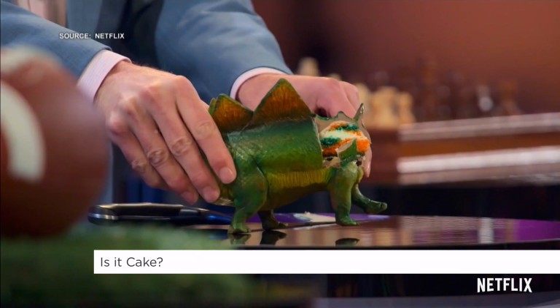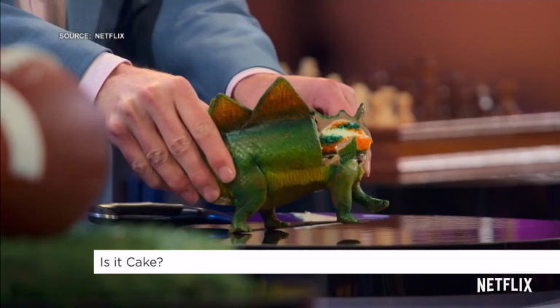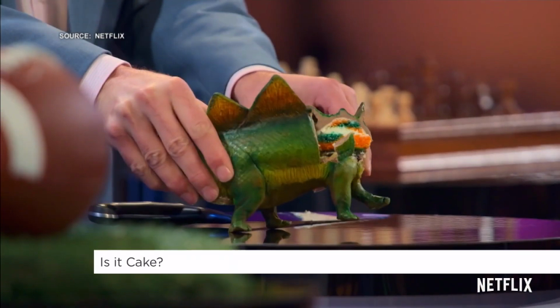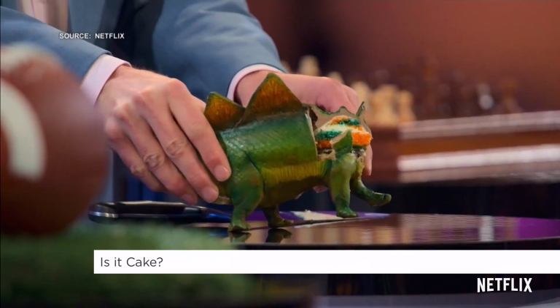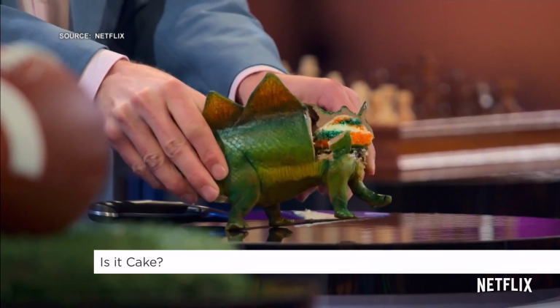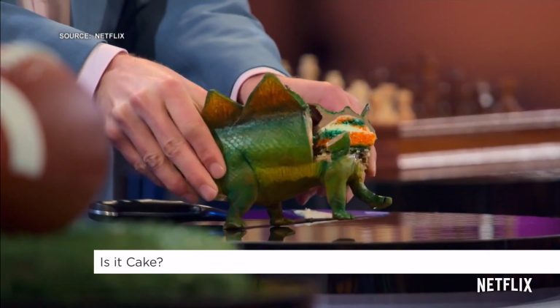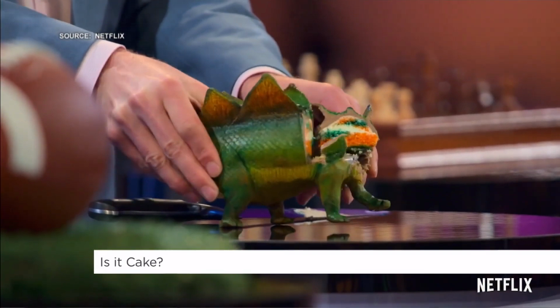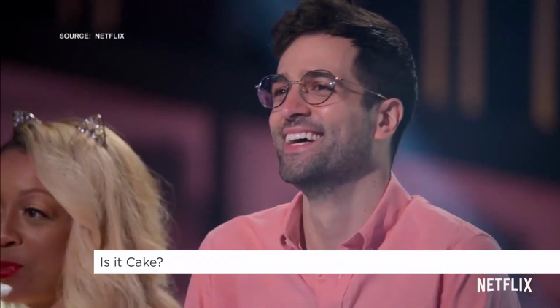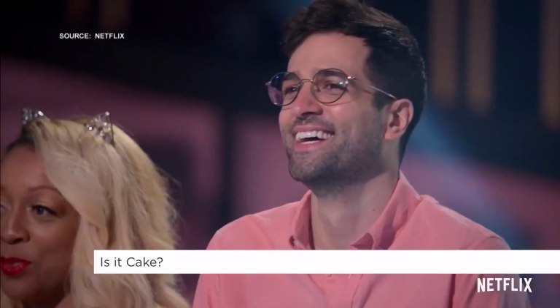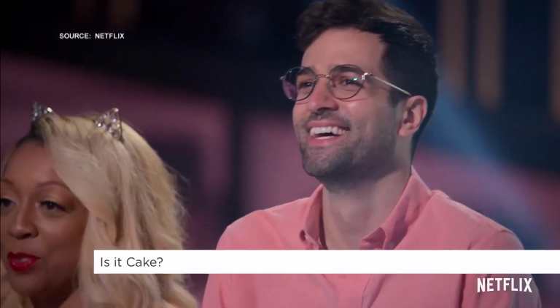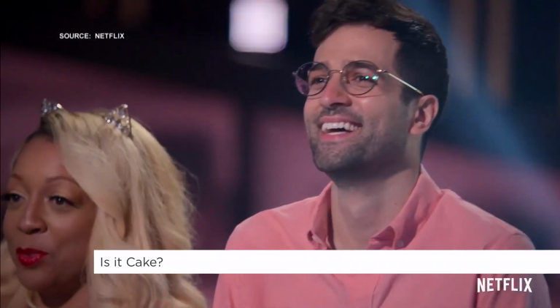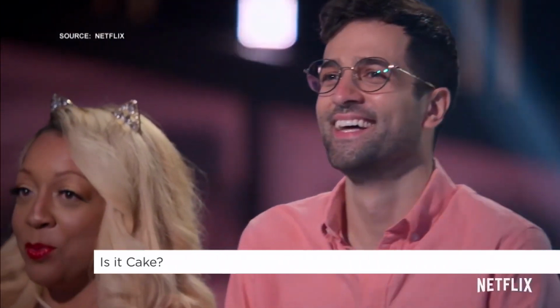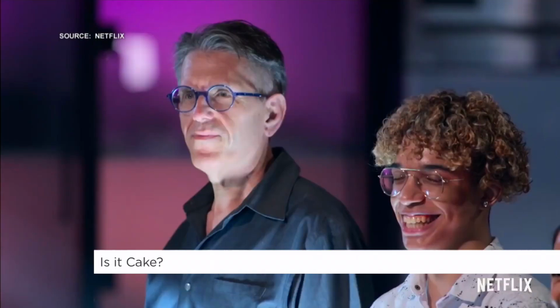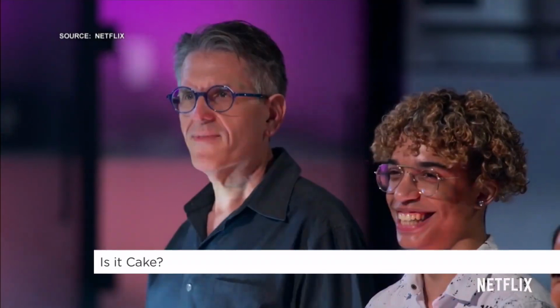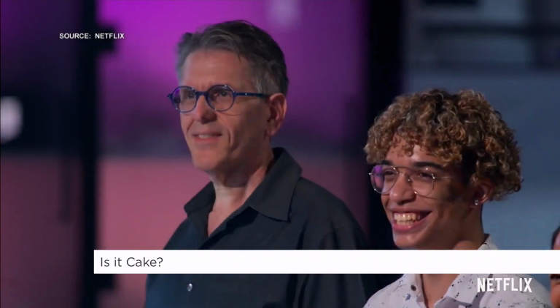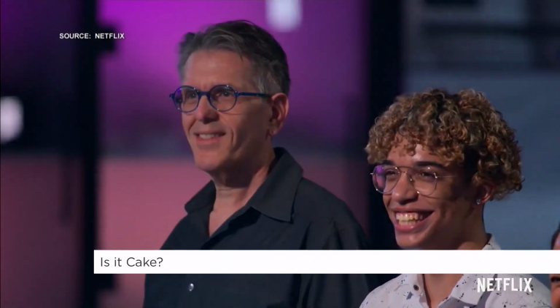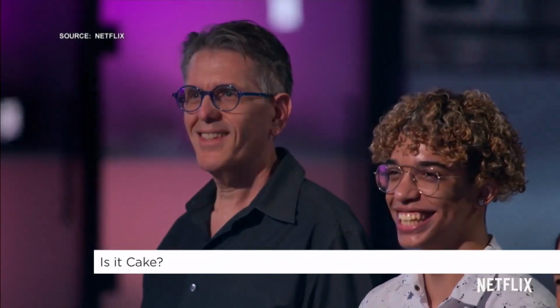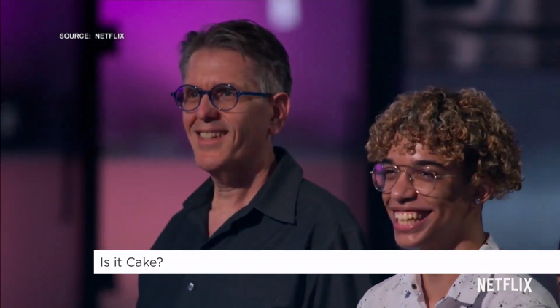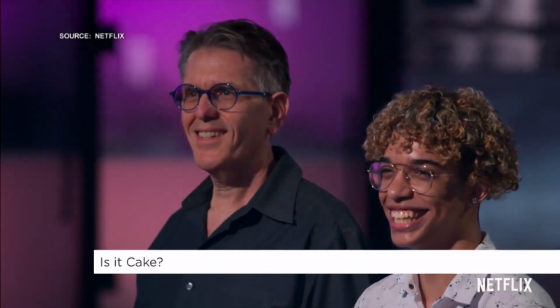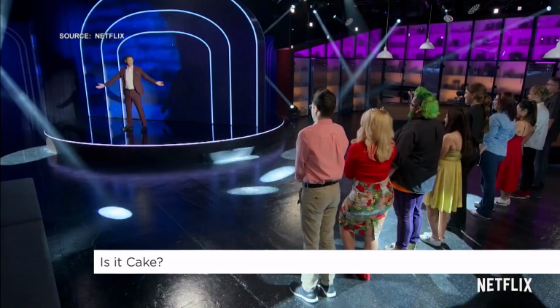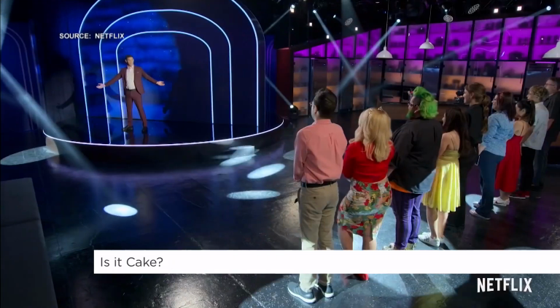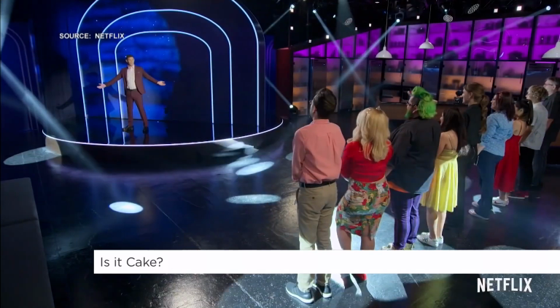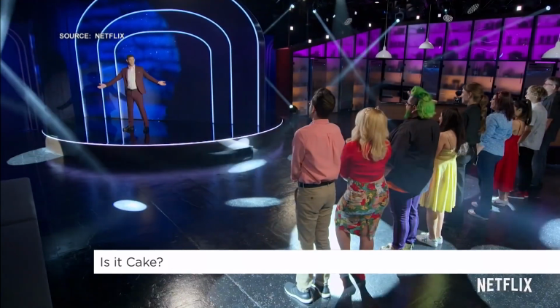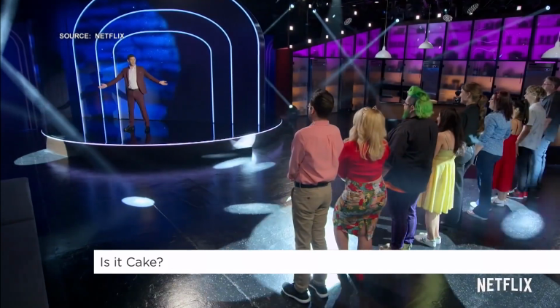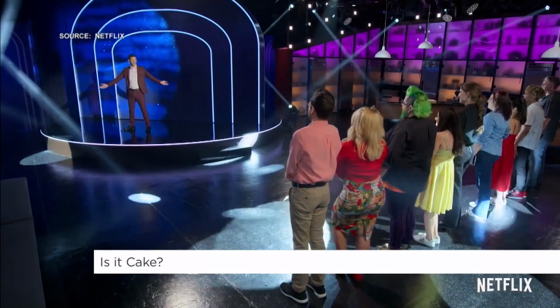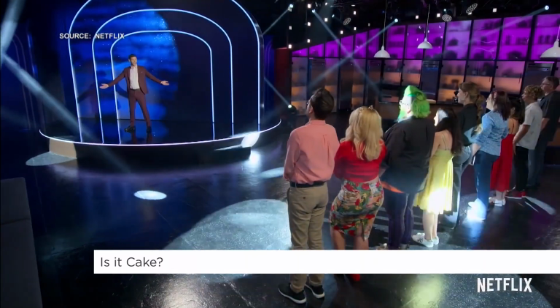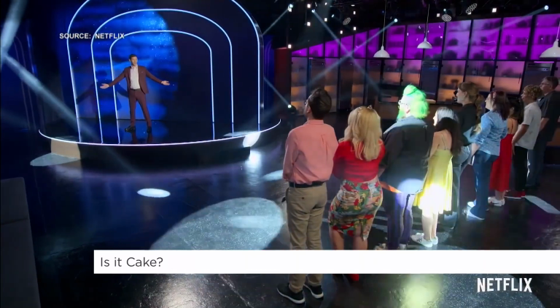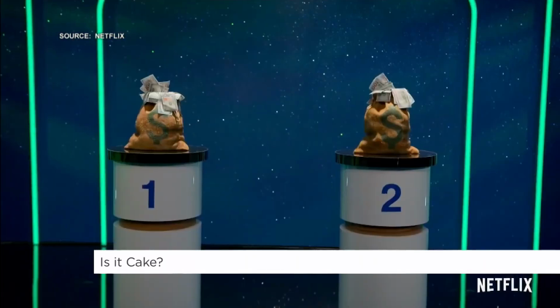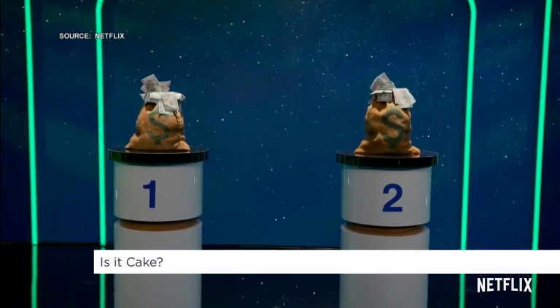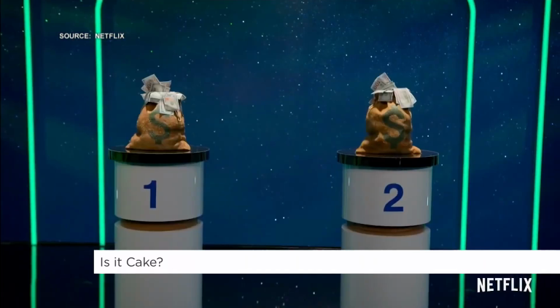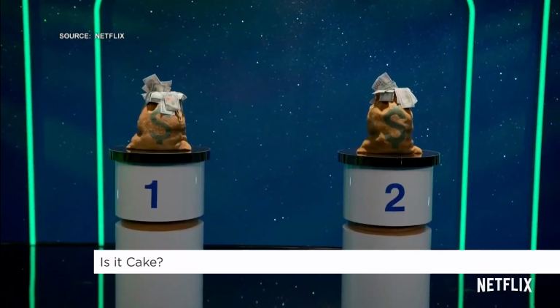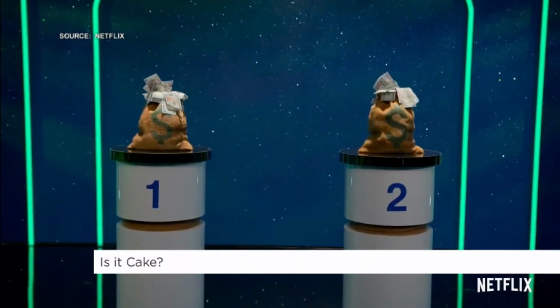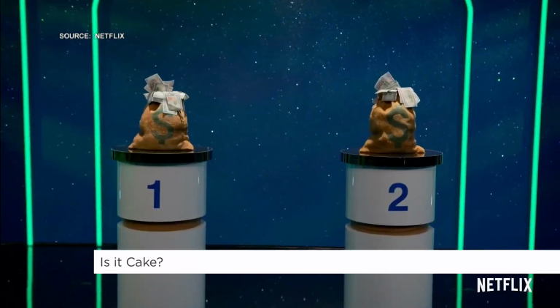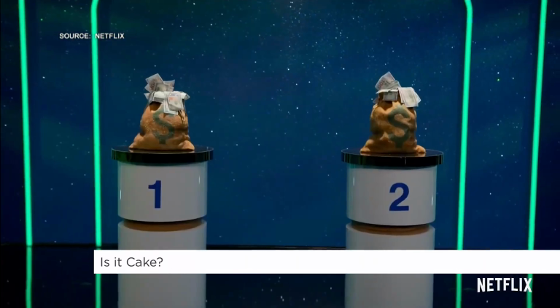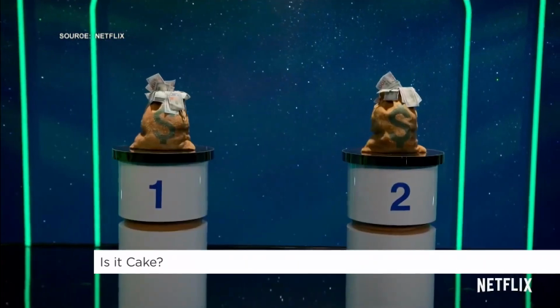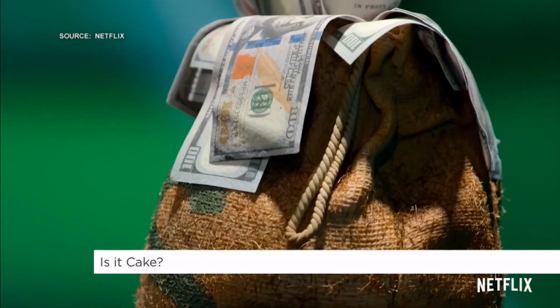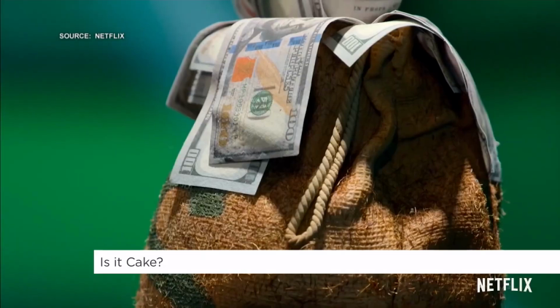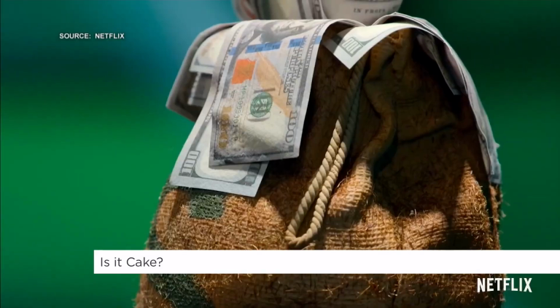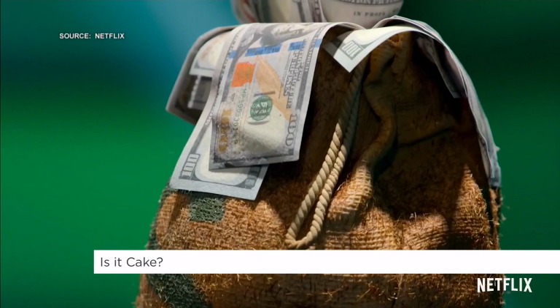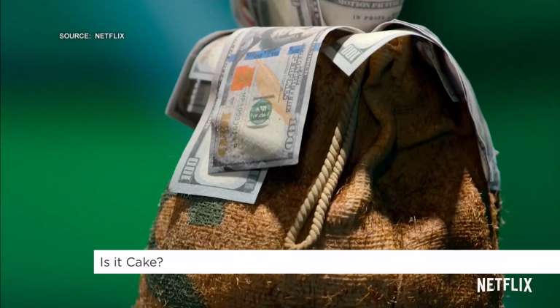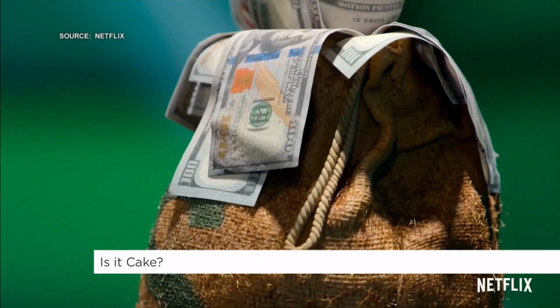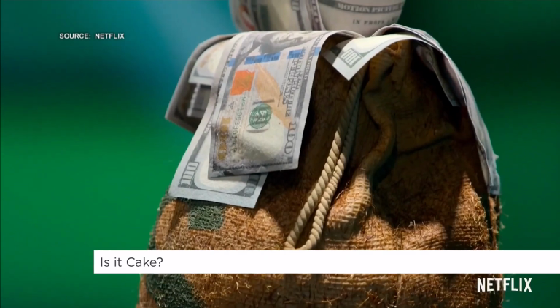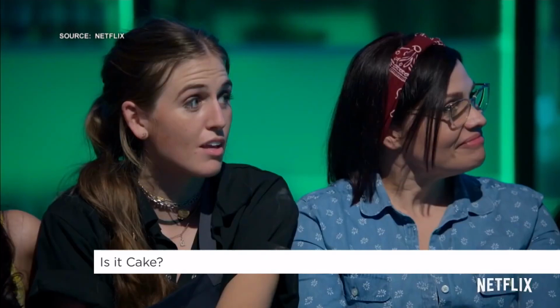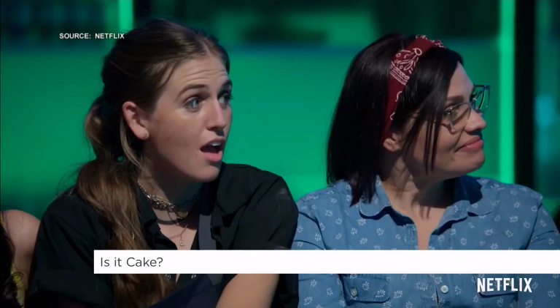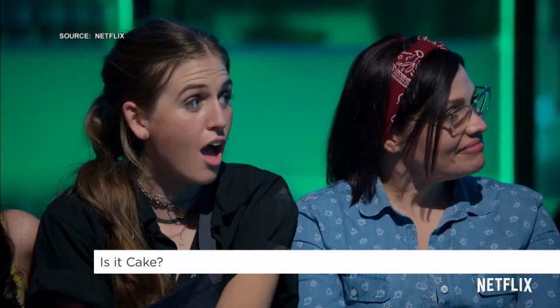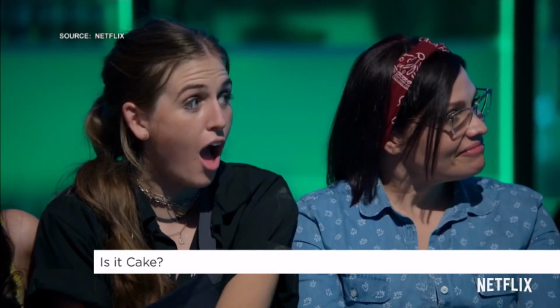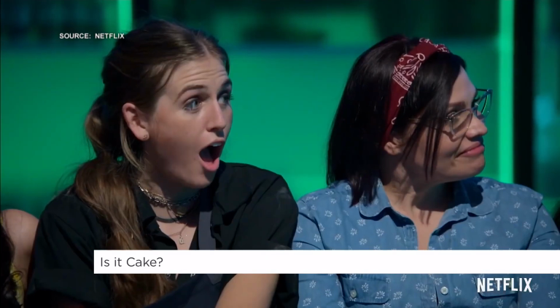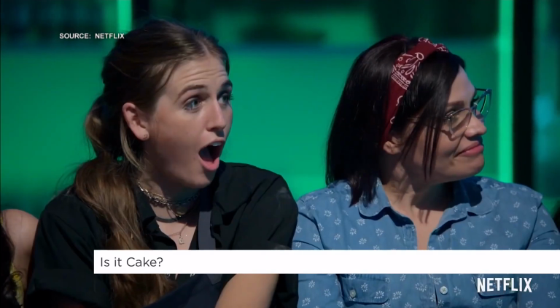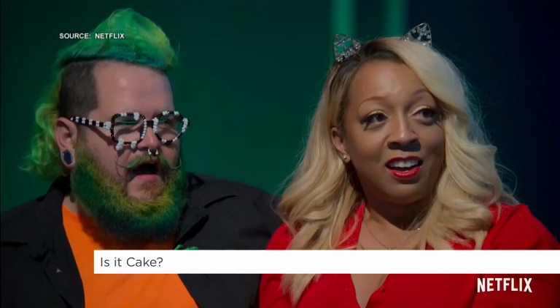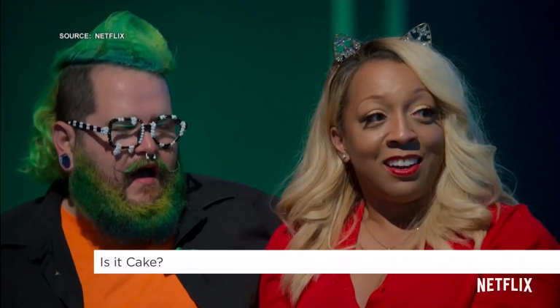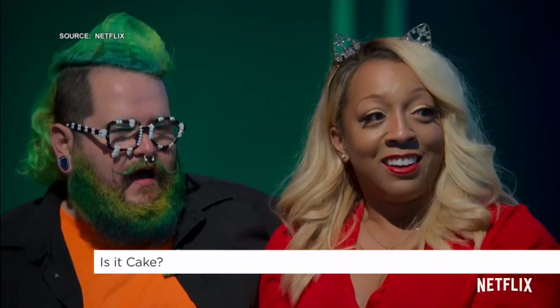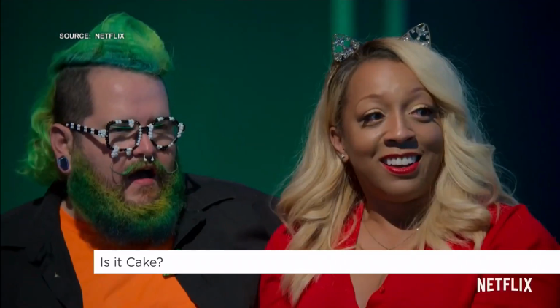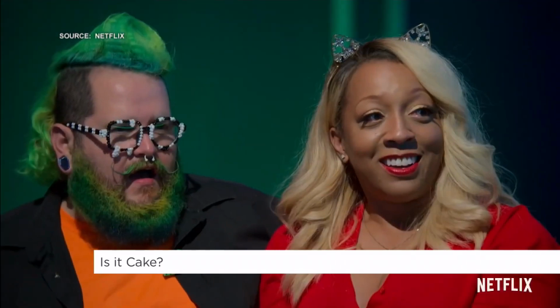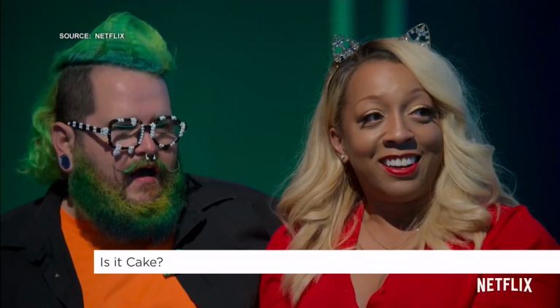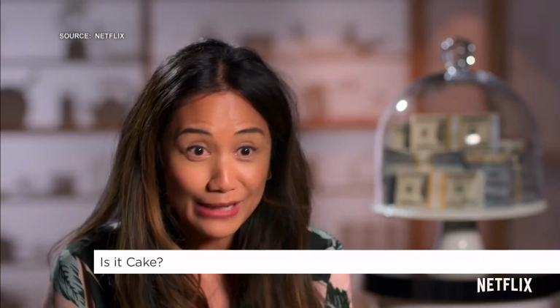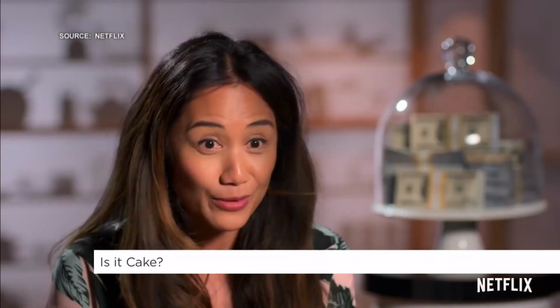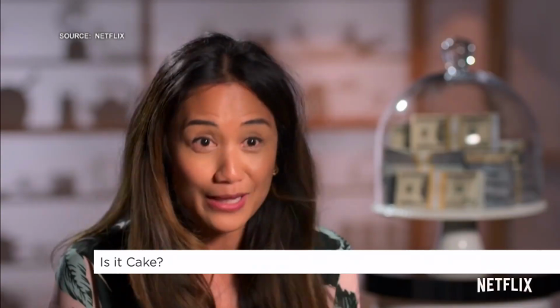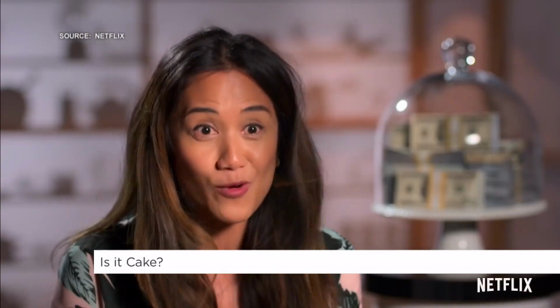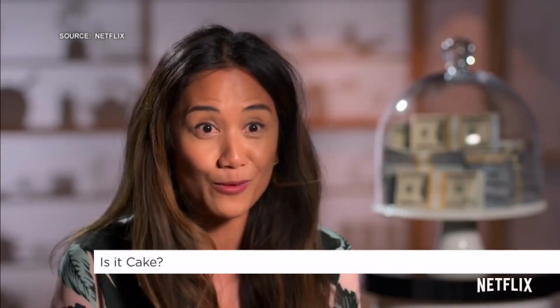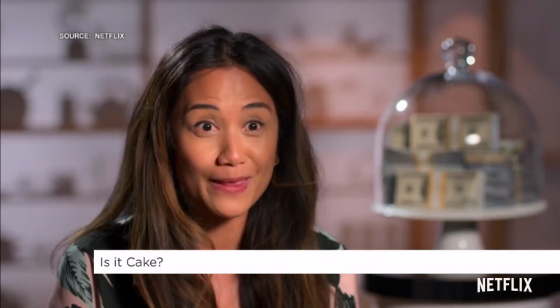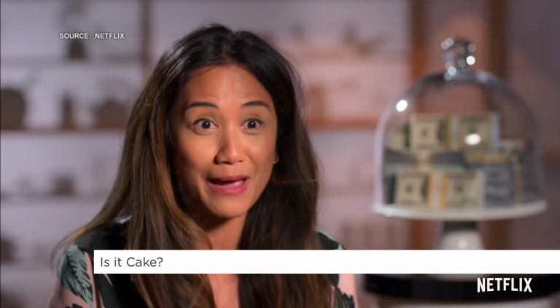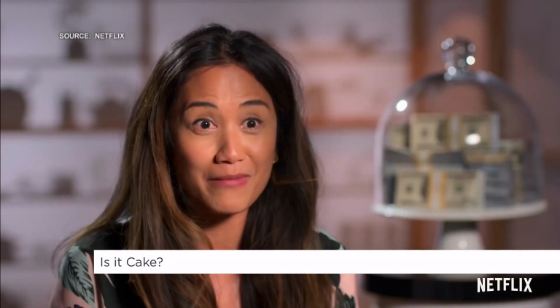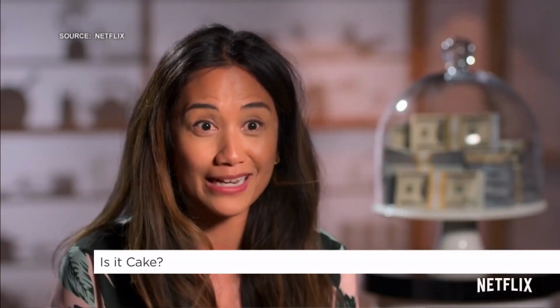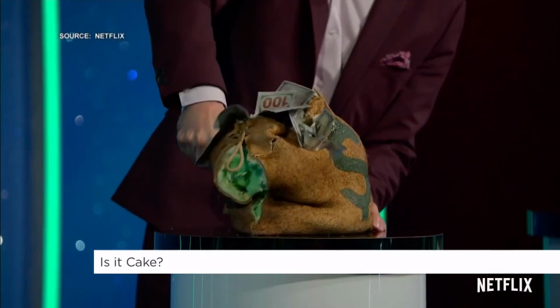In the end, the three best bakers will compete for a grand prize of $50,000. I really, really want to win that money.